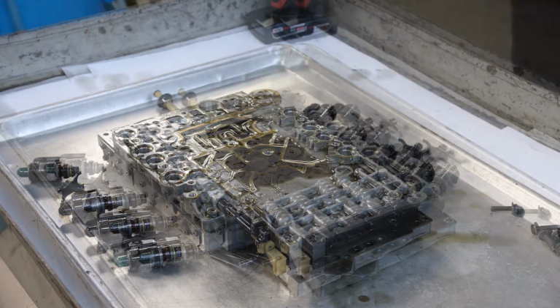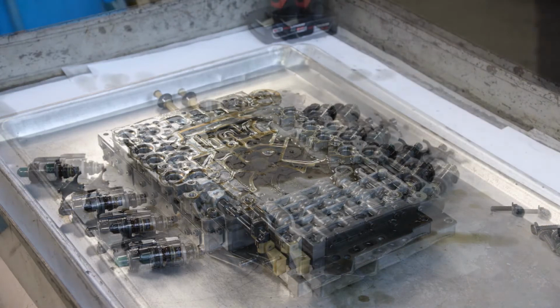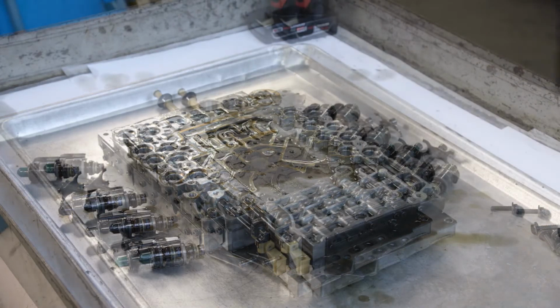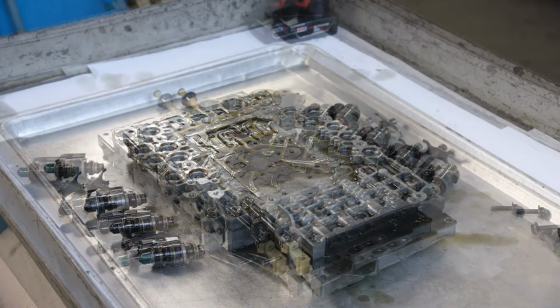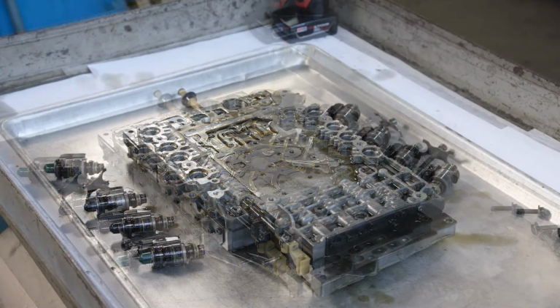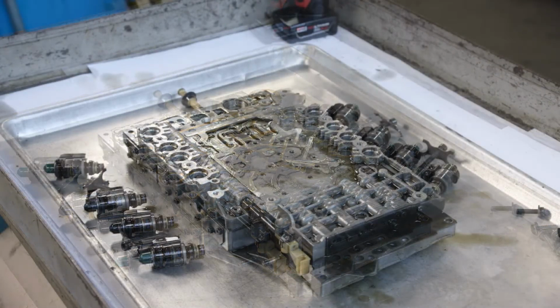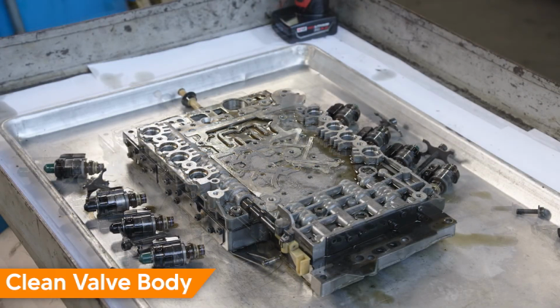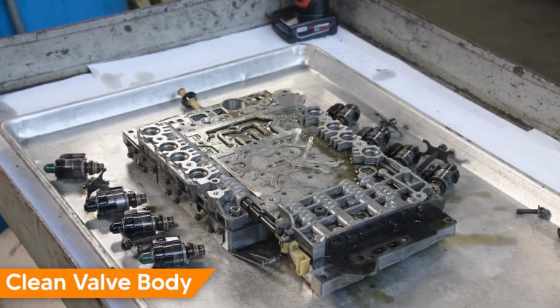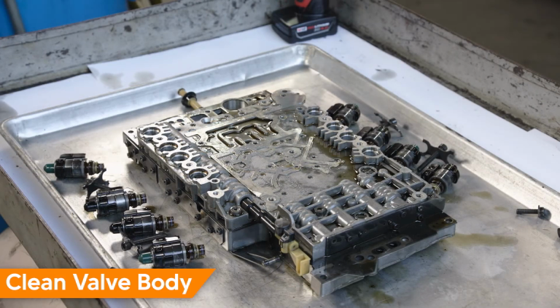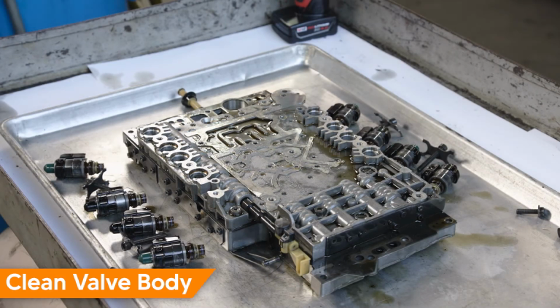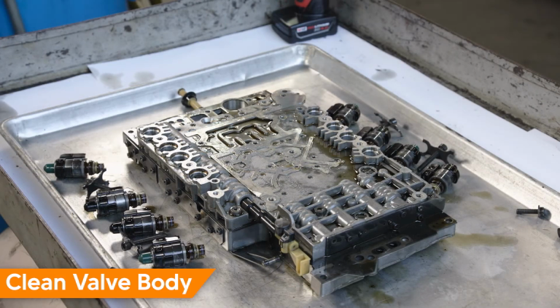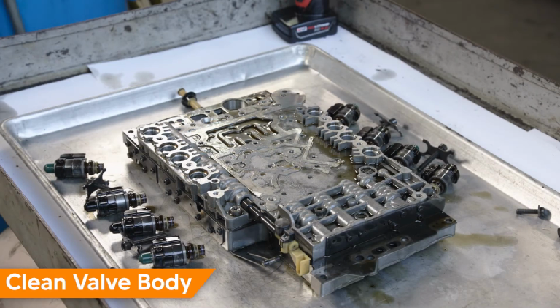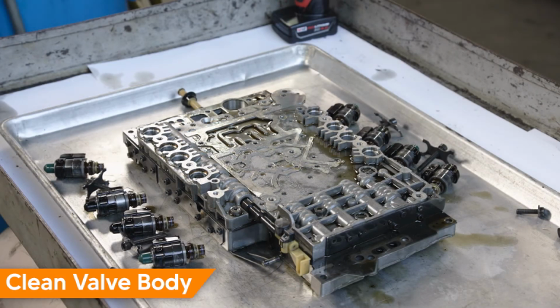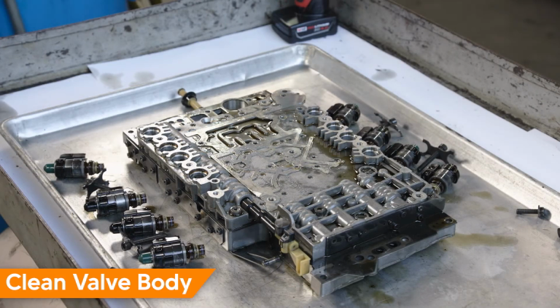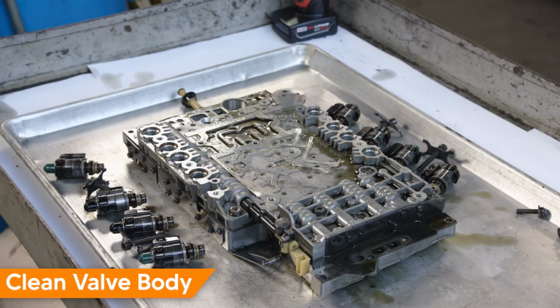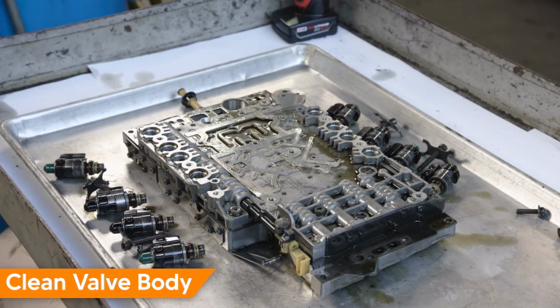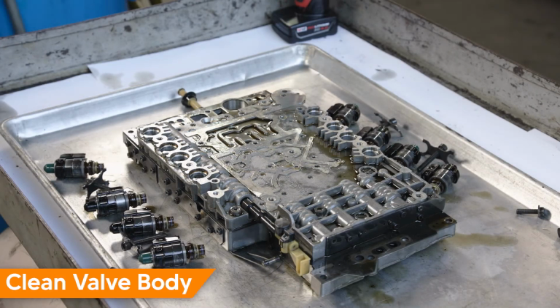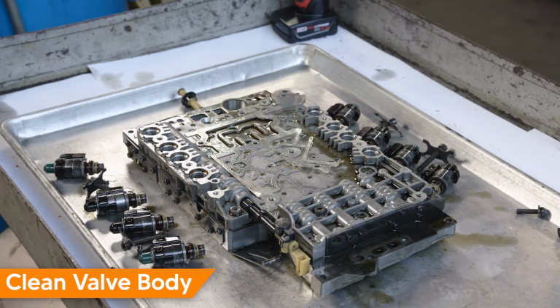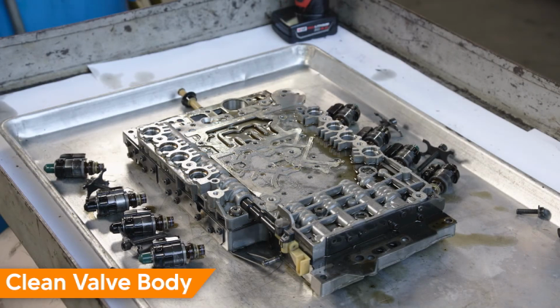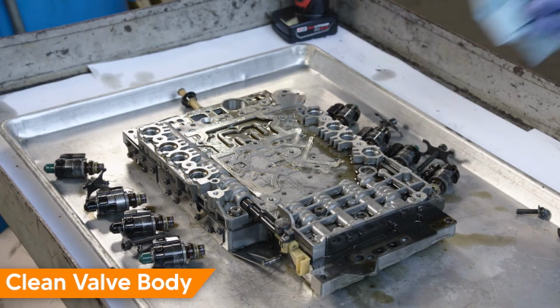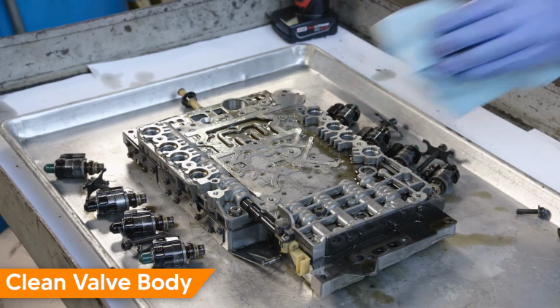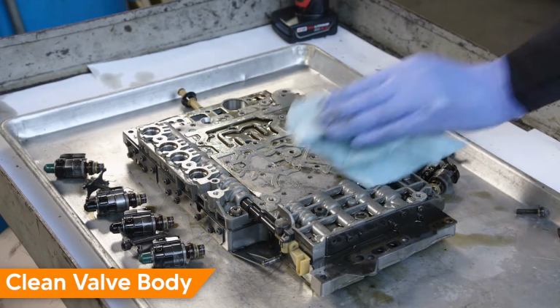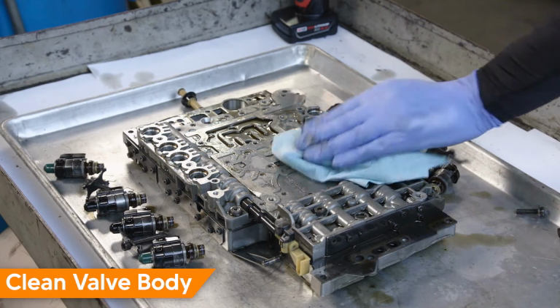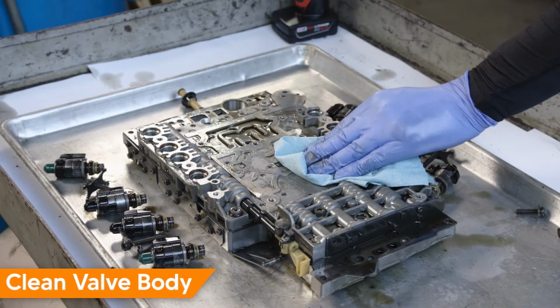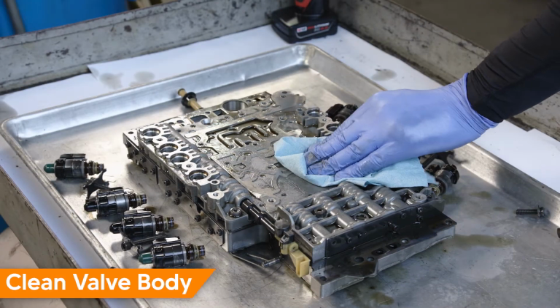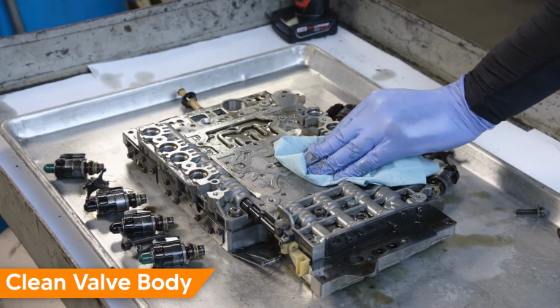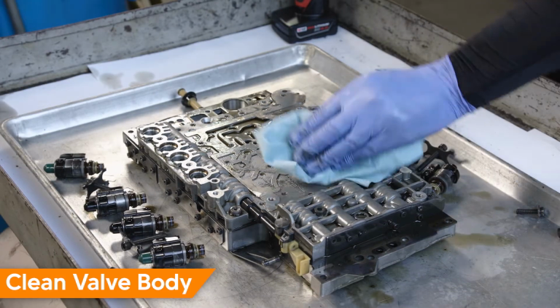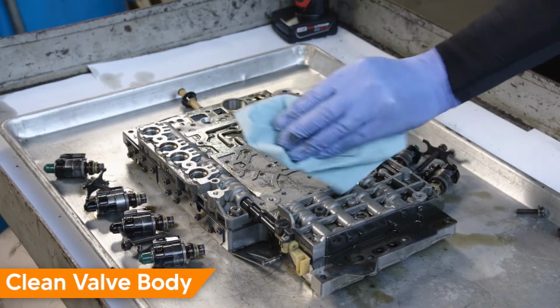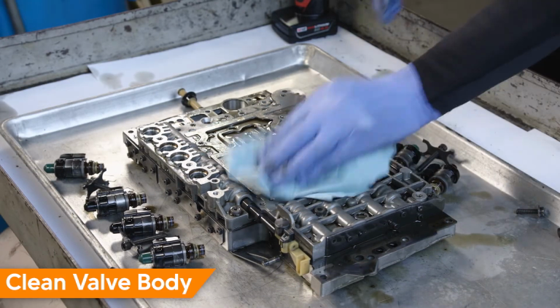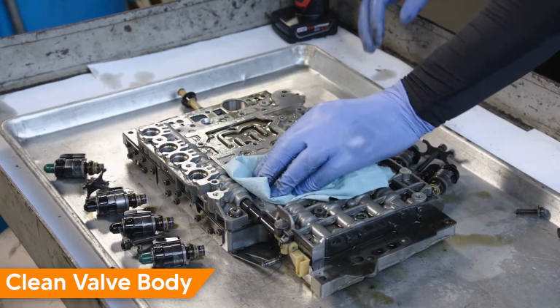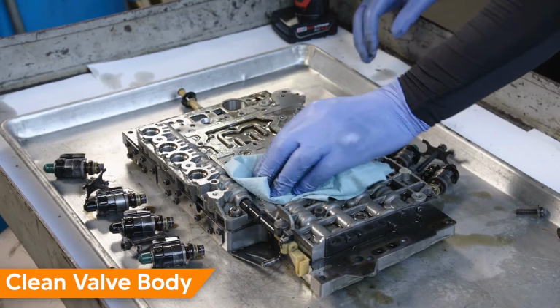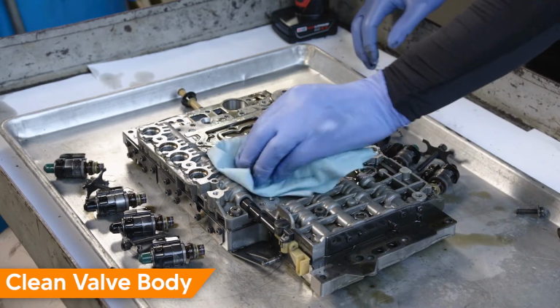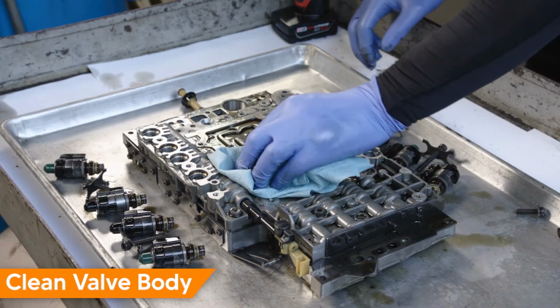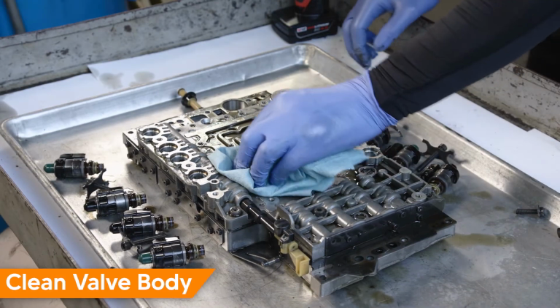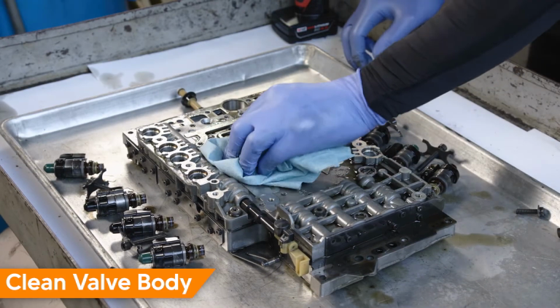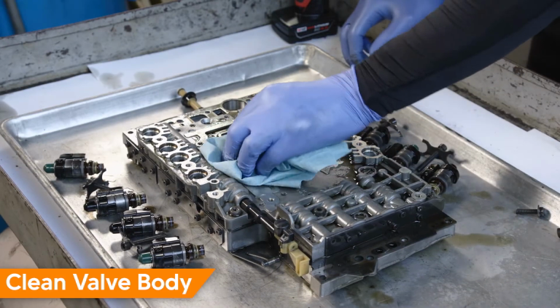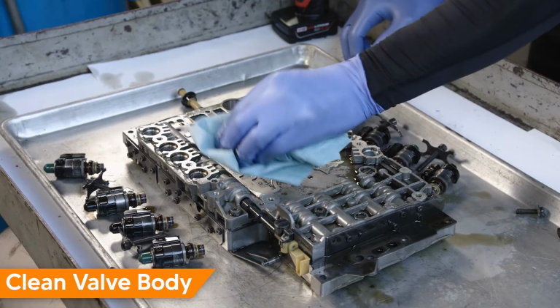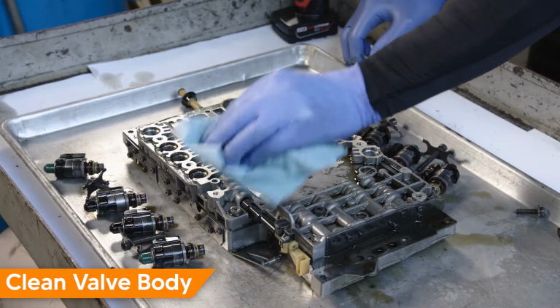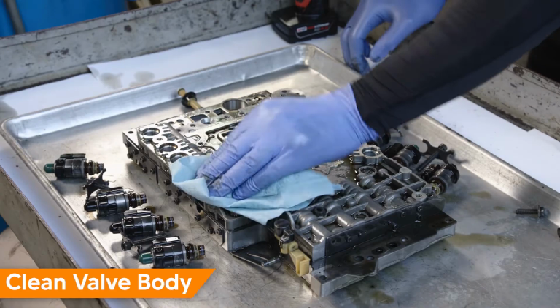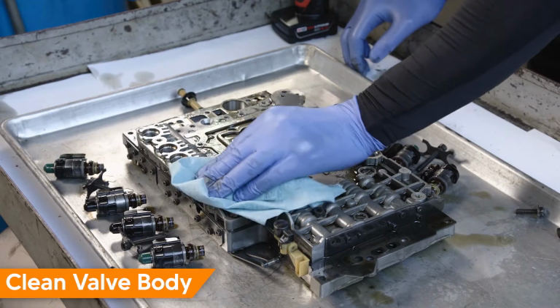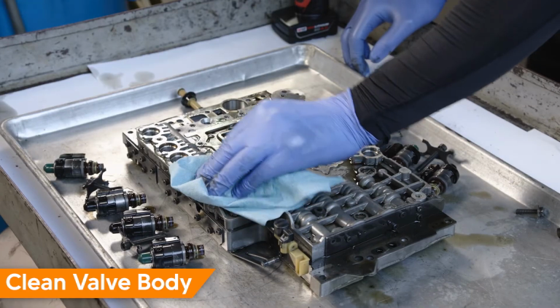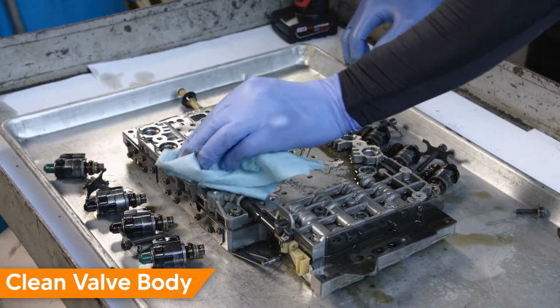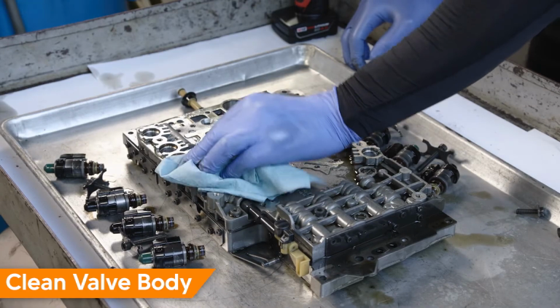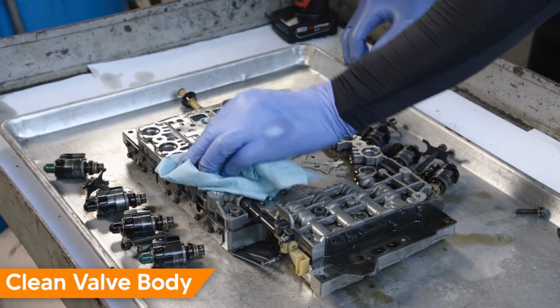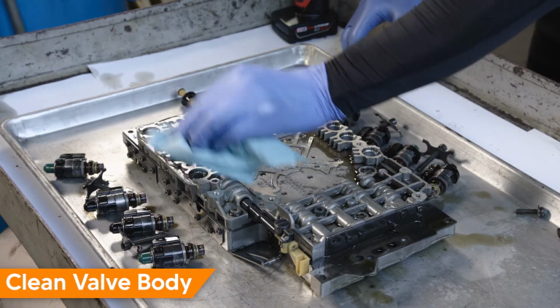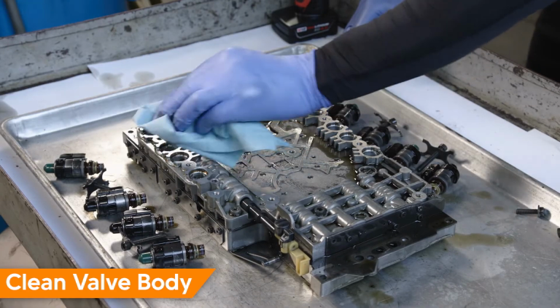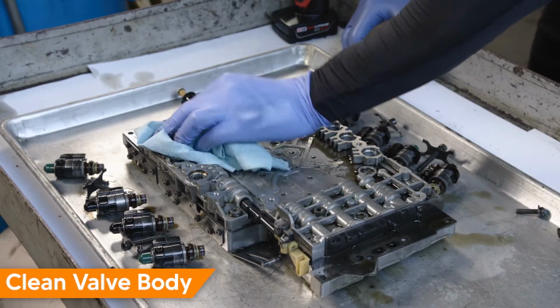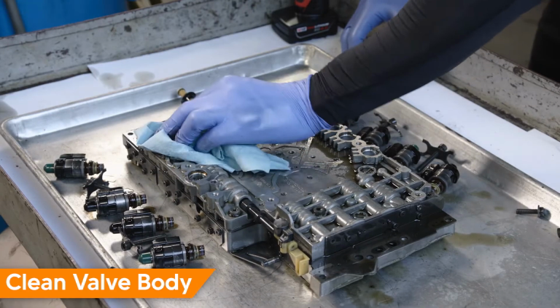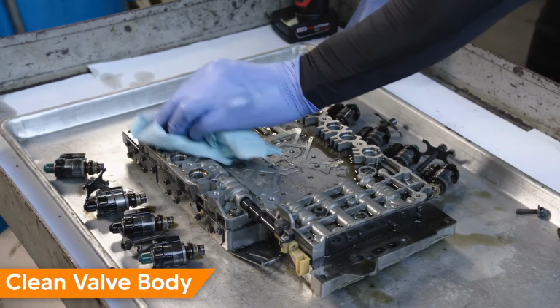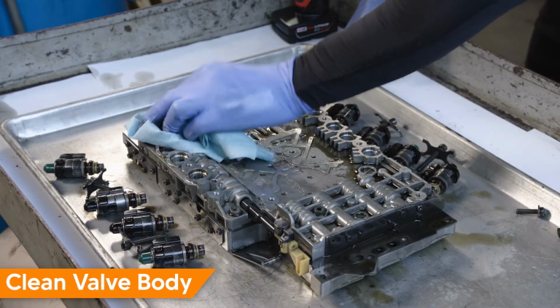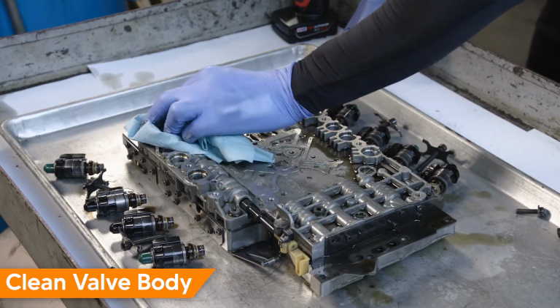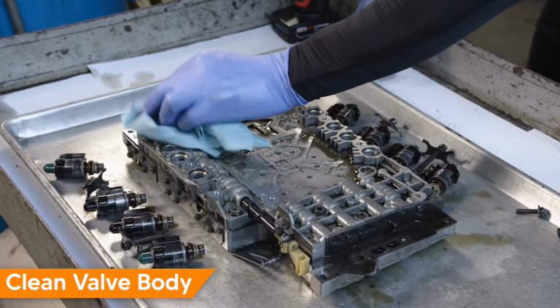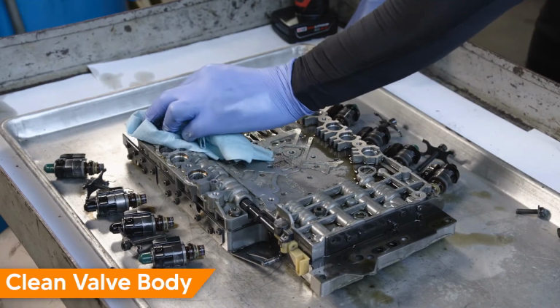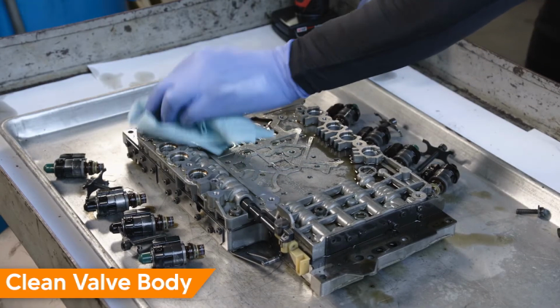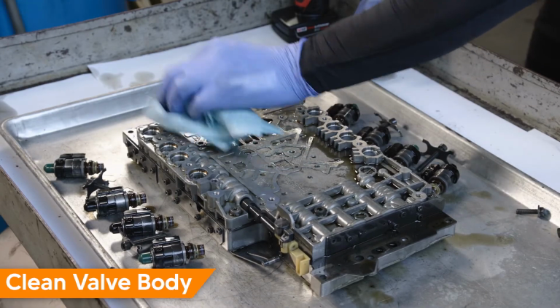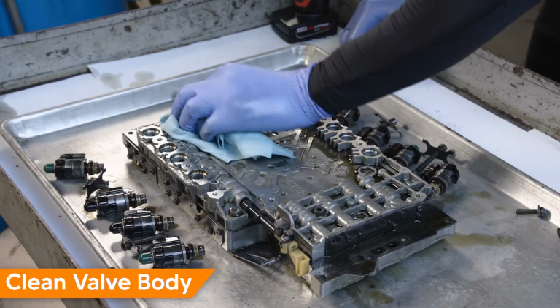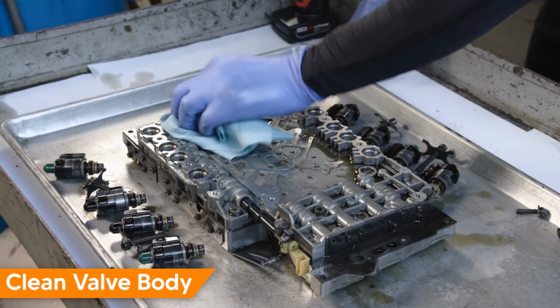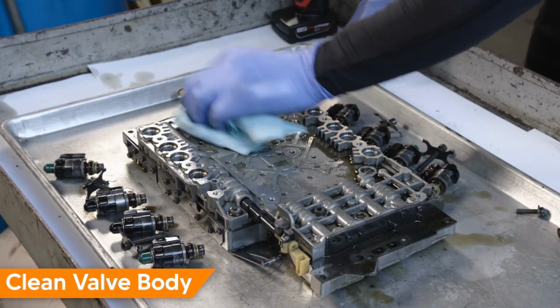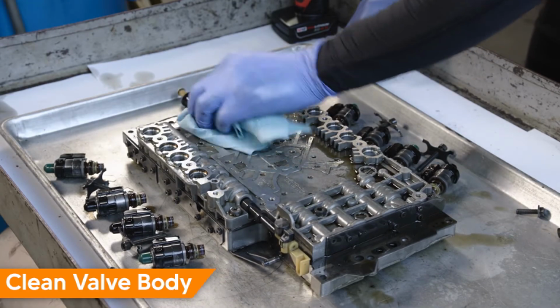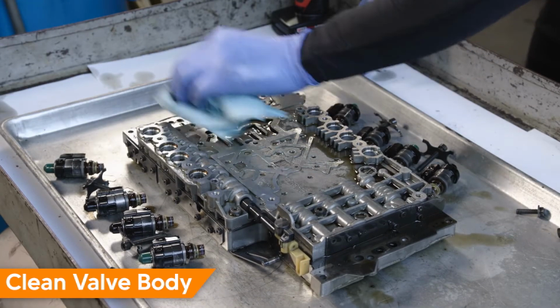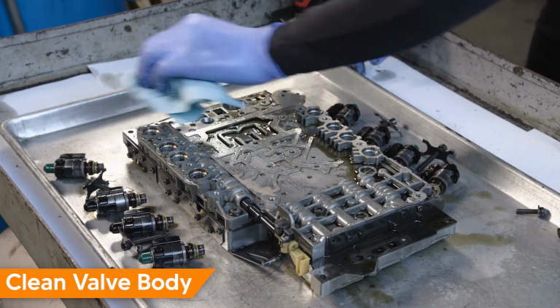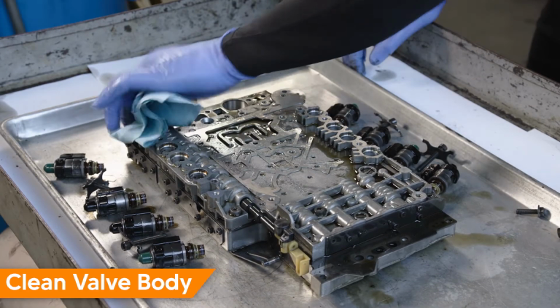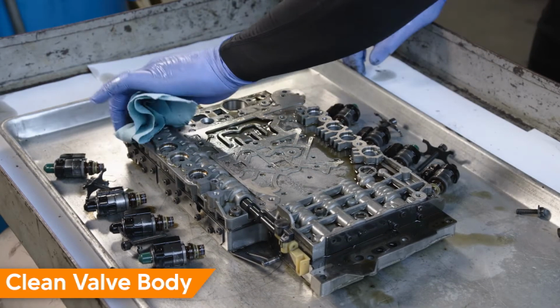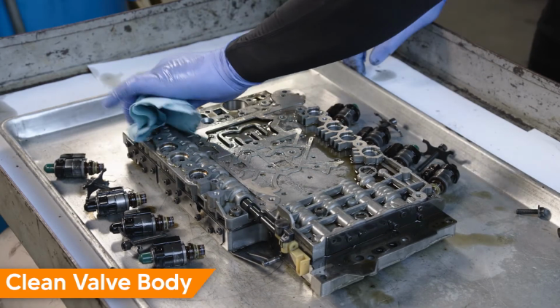Wipe down the valve body using a lint-free cloth. If needed, use new transmission fluid as a cleaner.